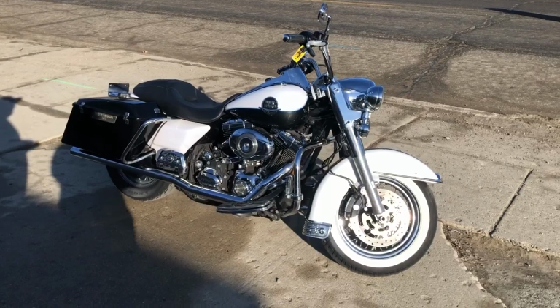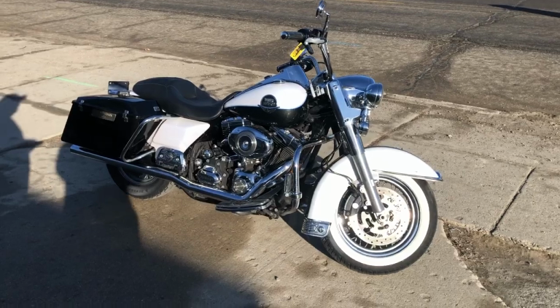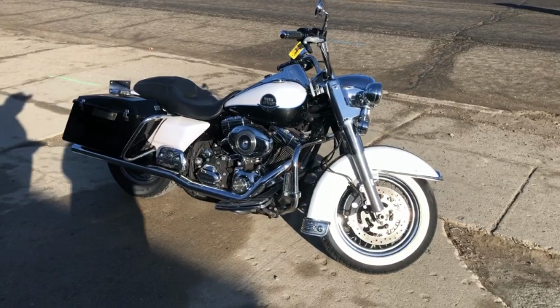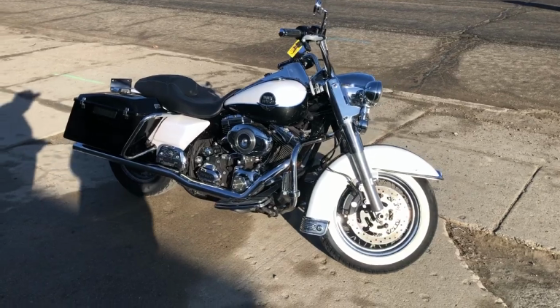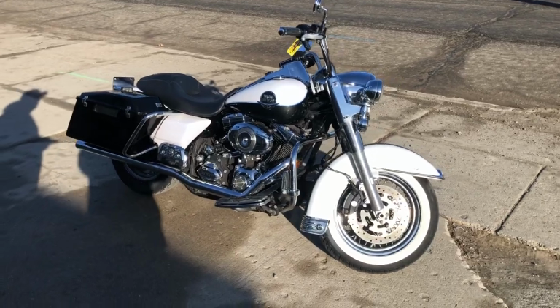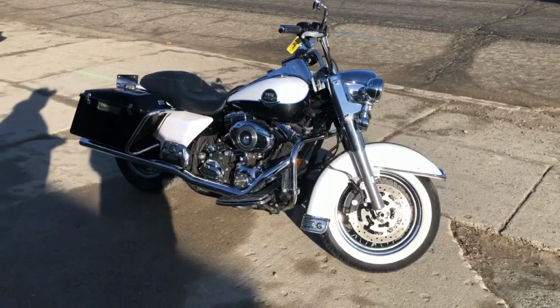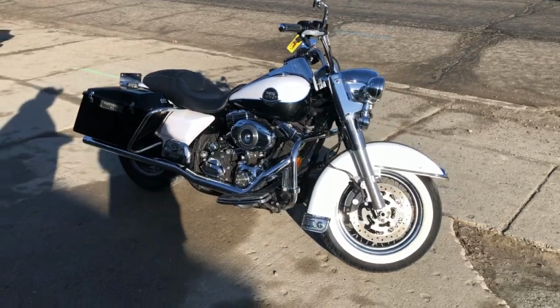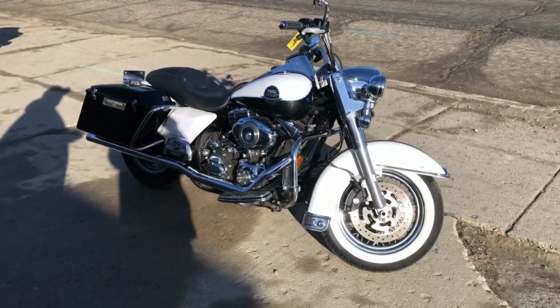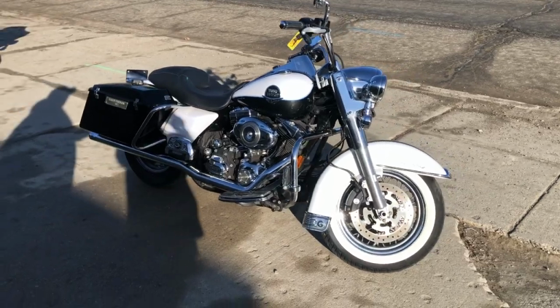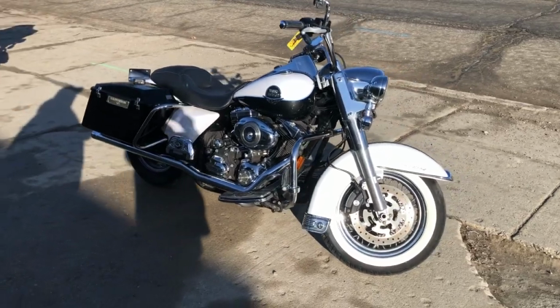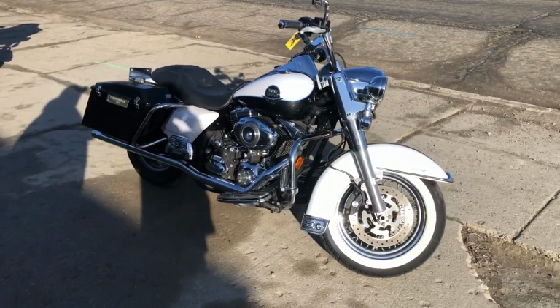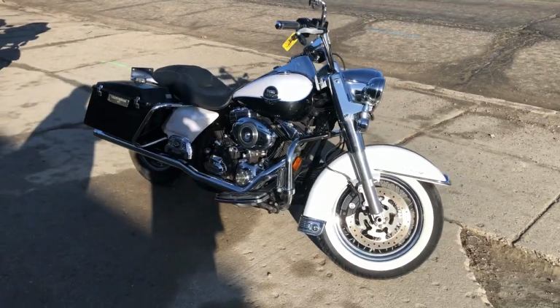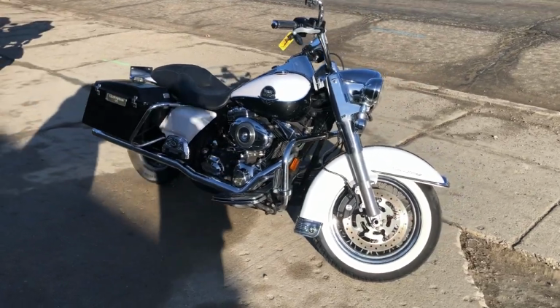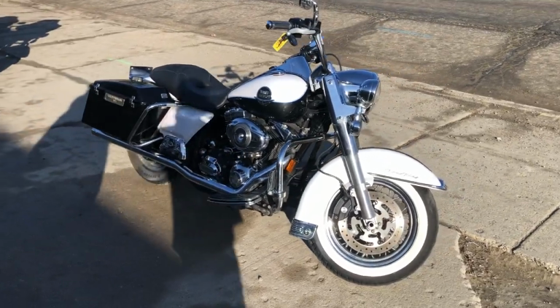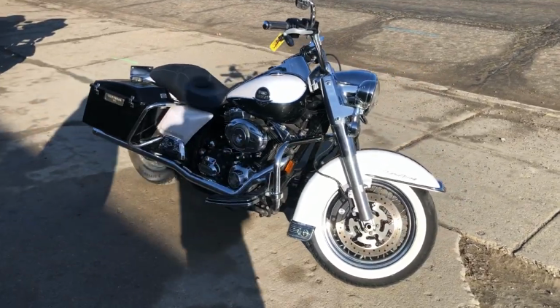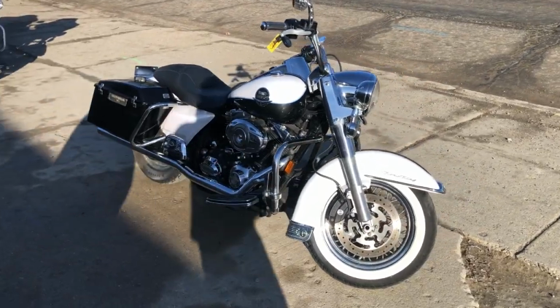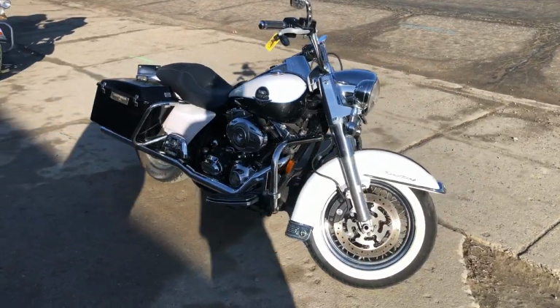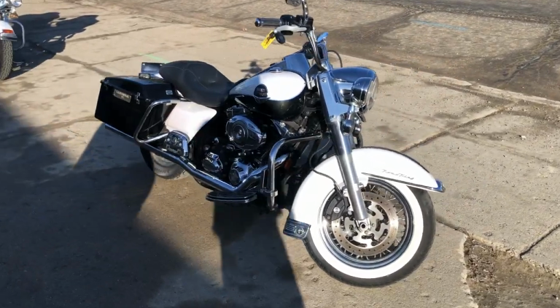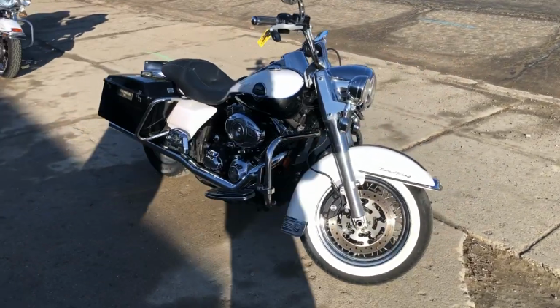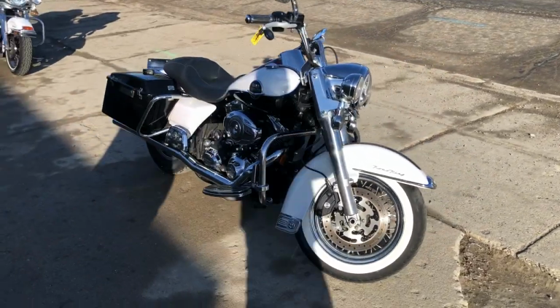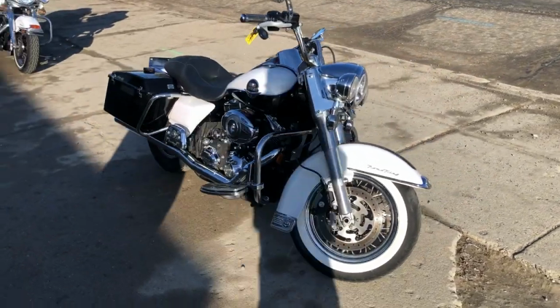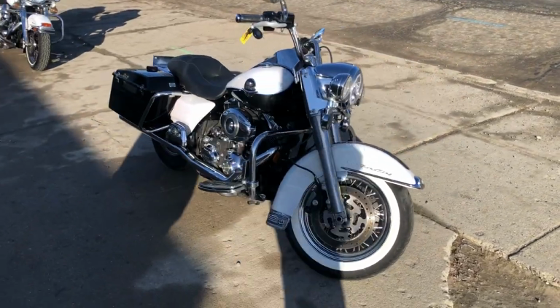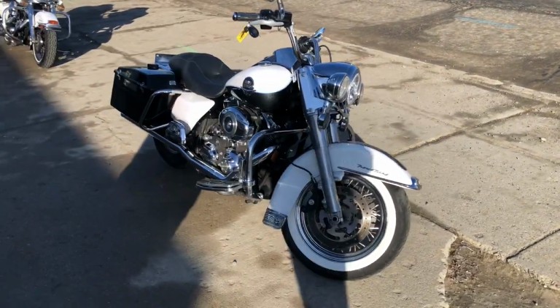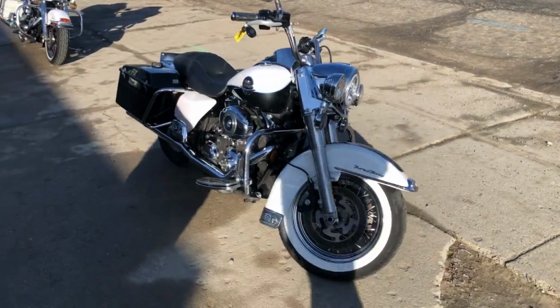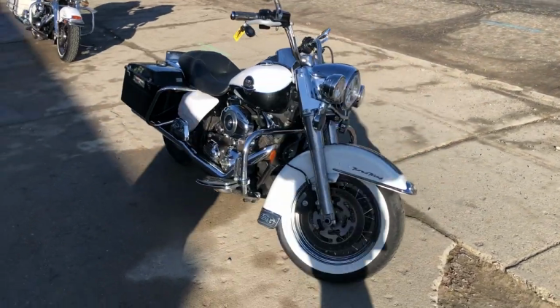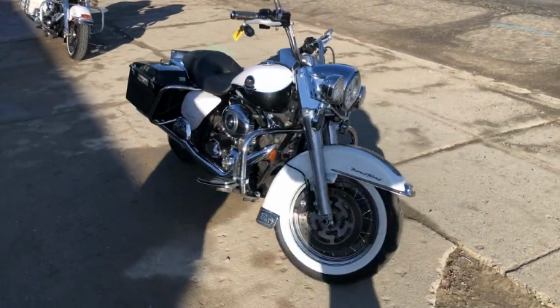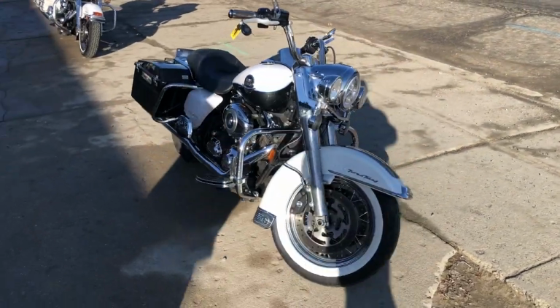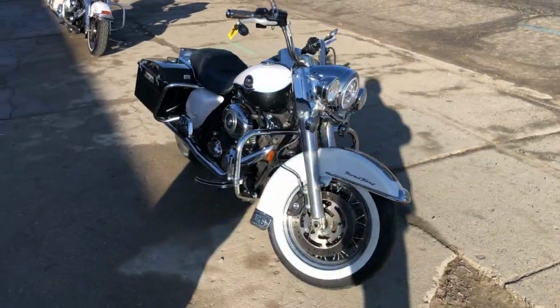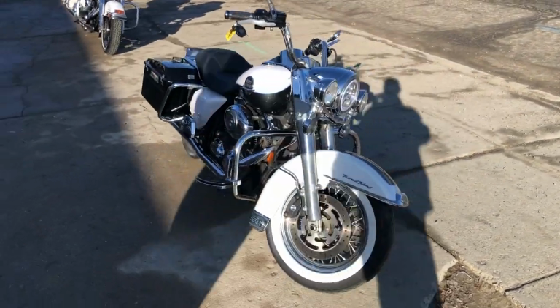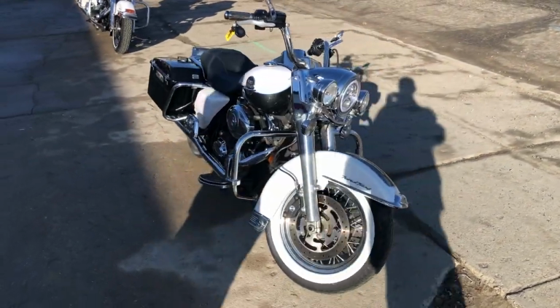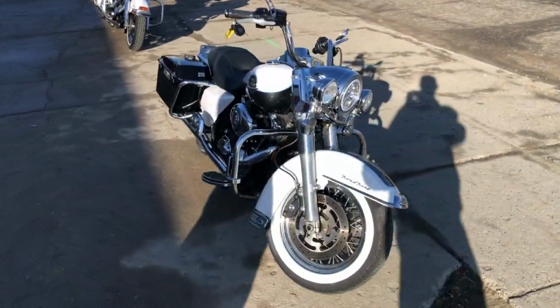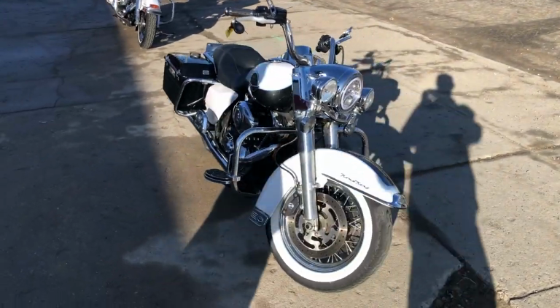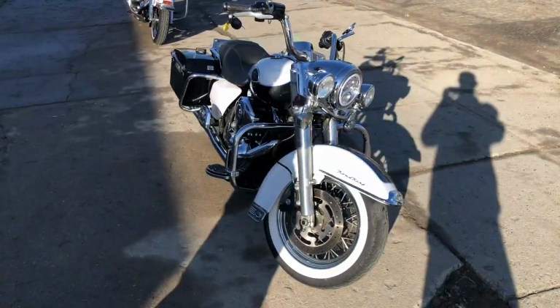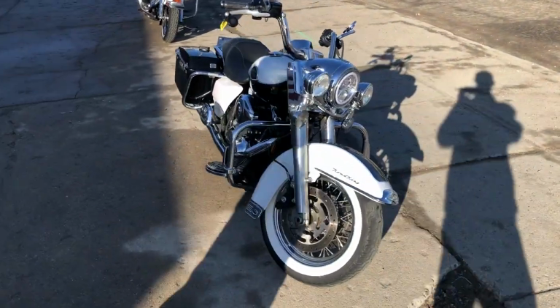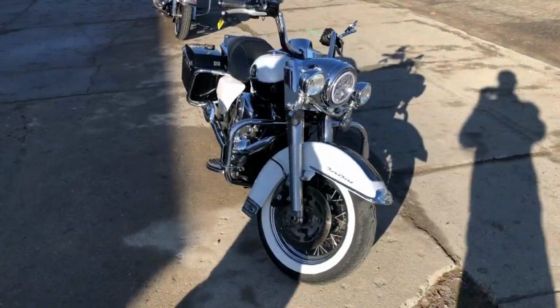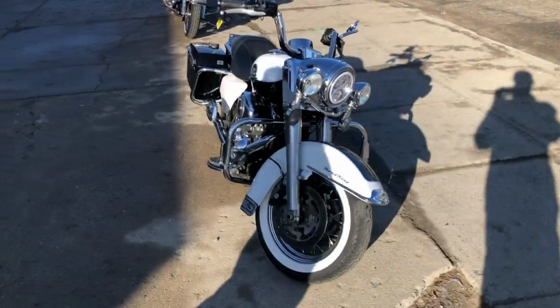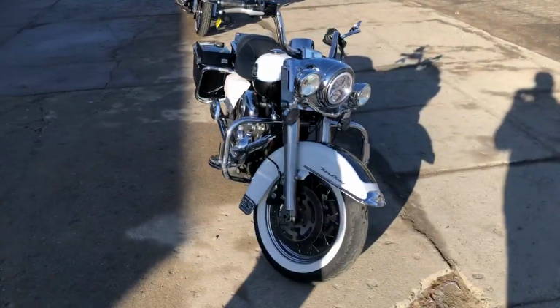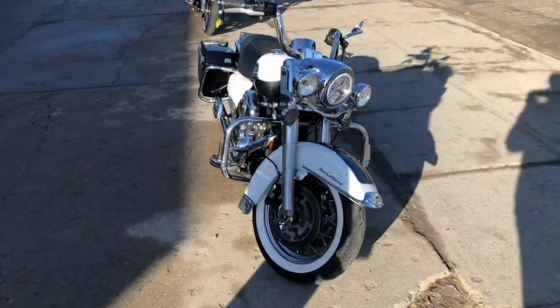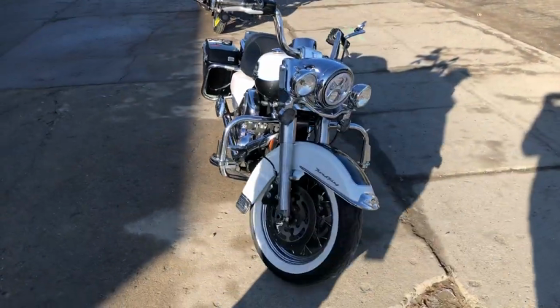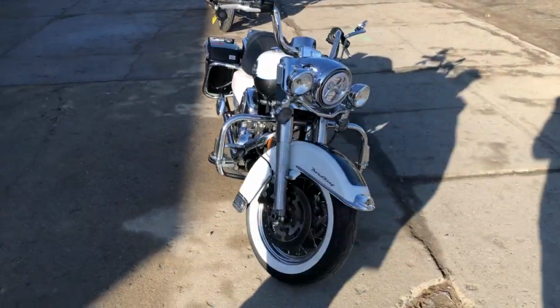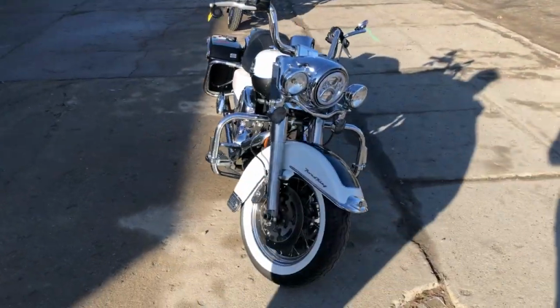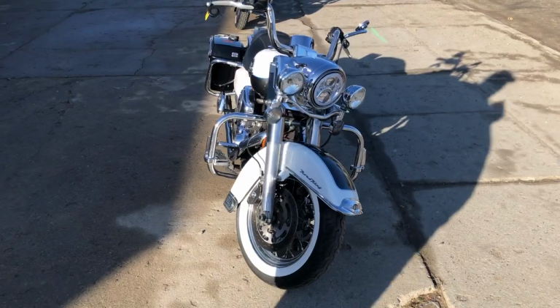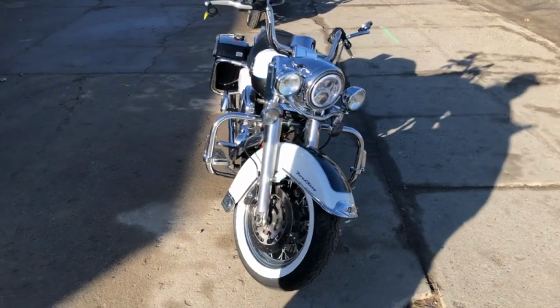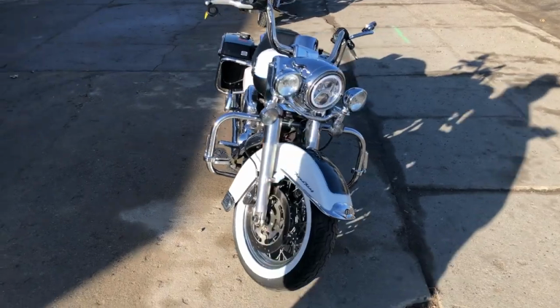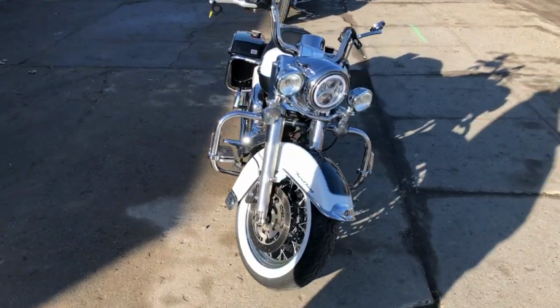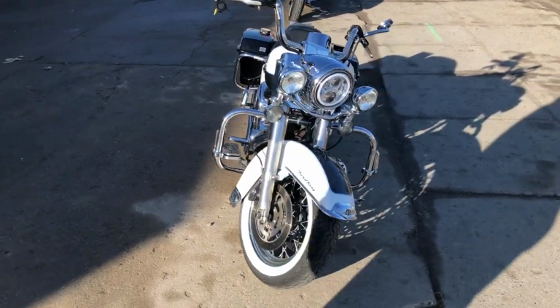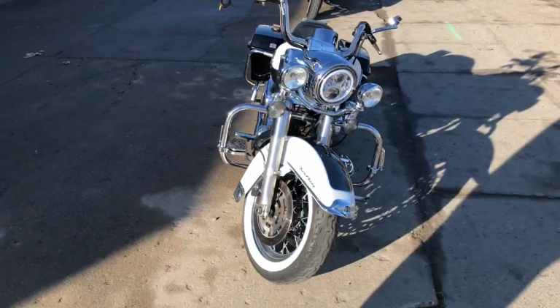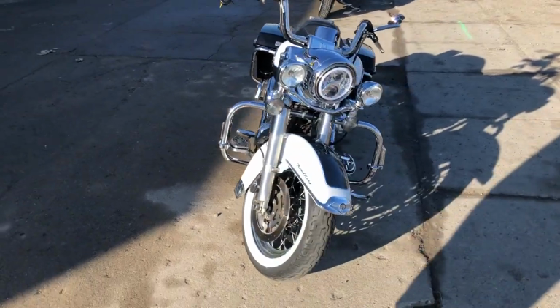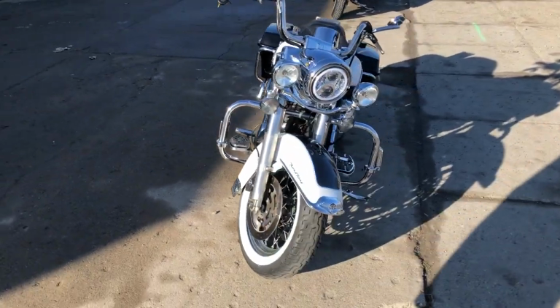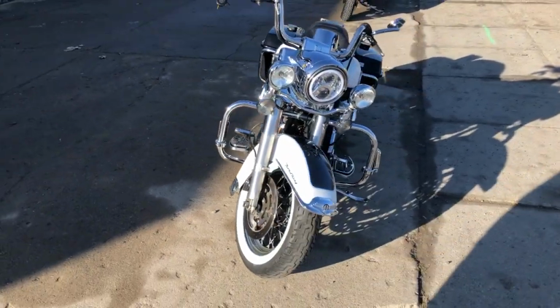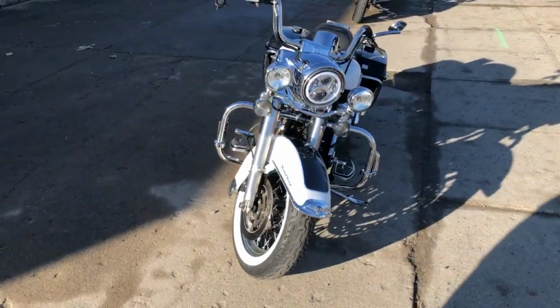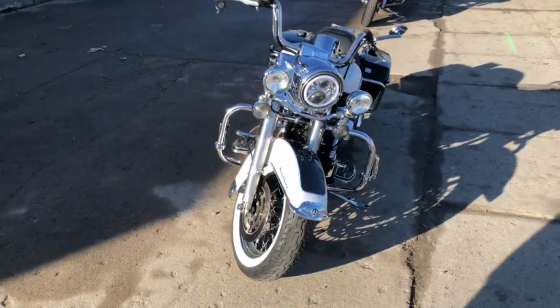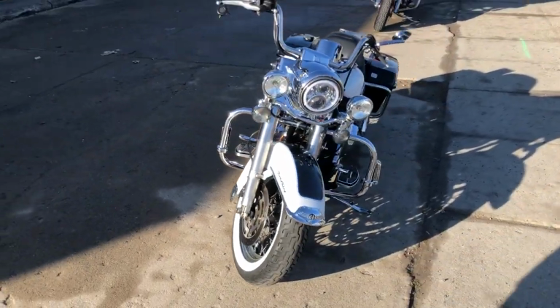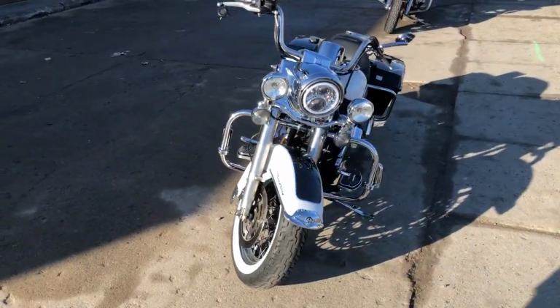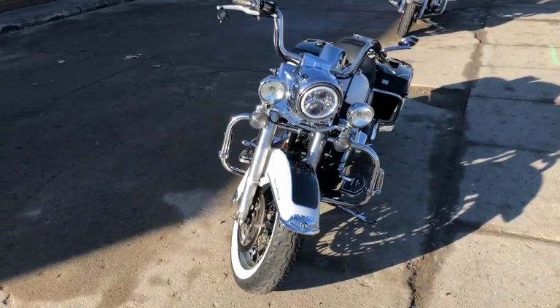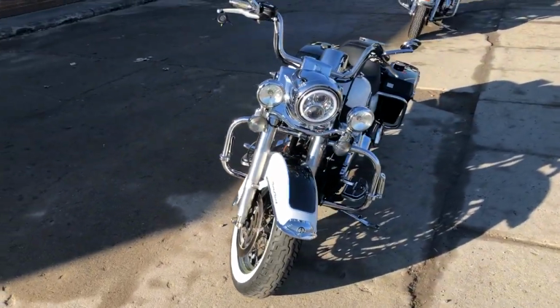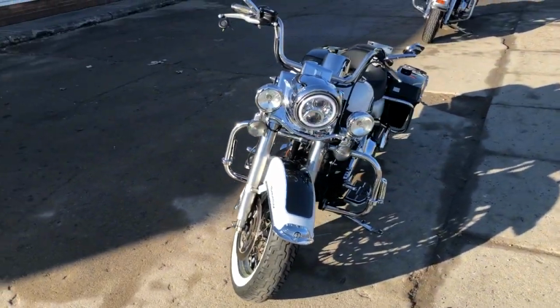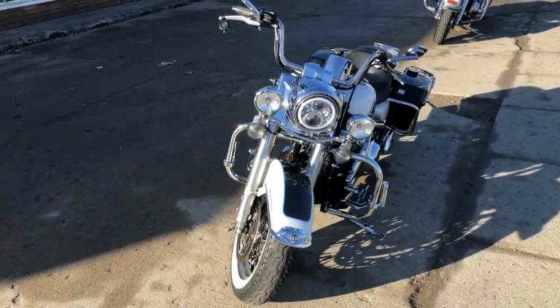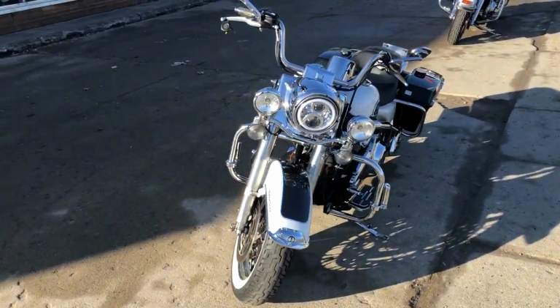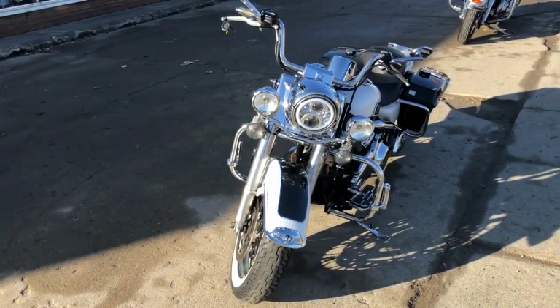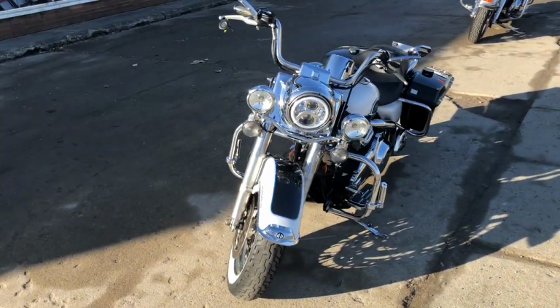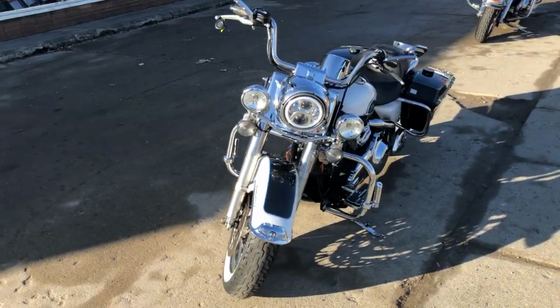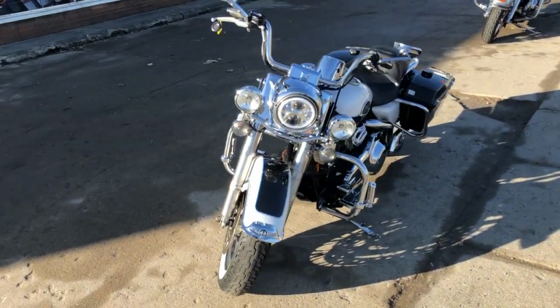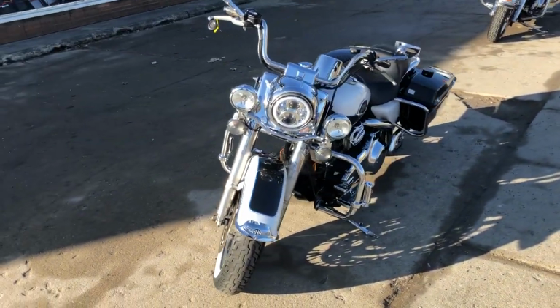Hey guys, approvalpowersports.com here doing some videos on some stuff that just rolled into the showroom. Check this one out — 2008 Road King Classic for sale.